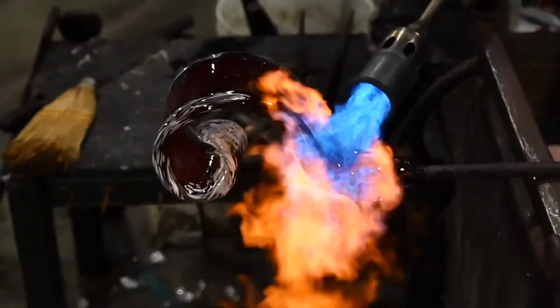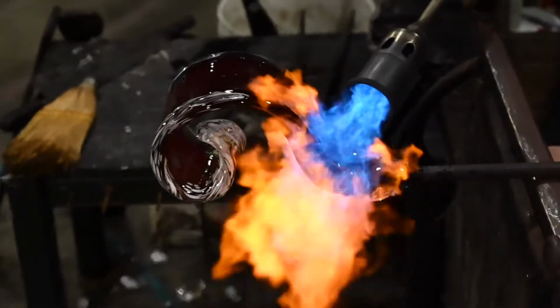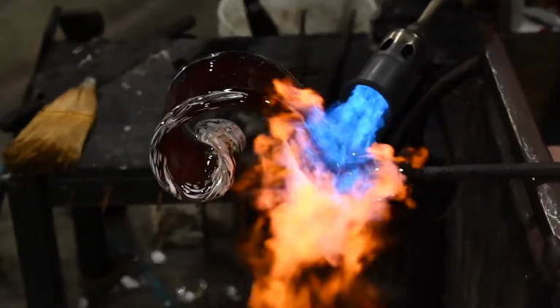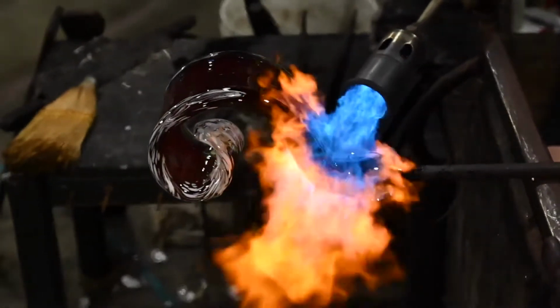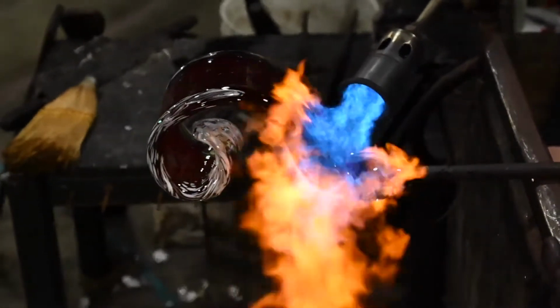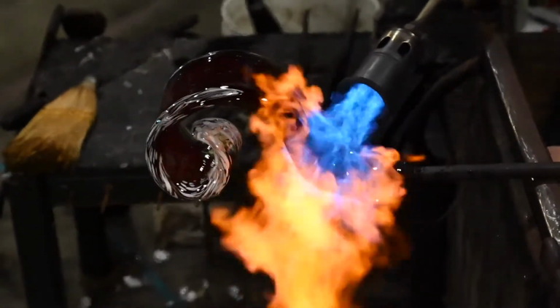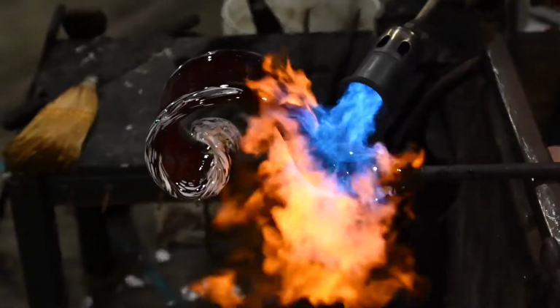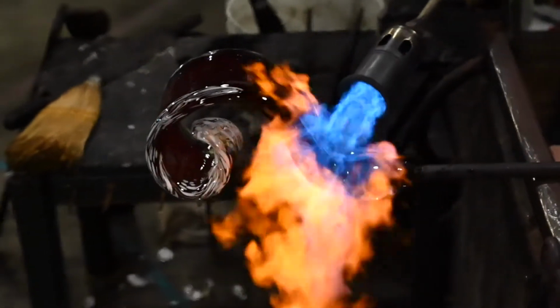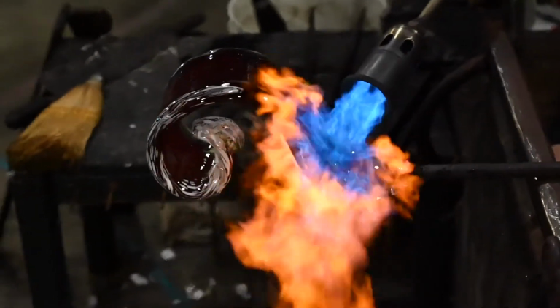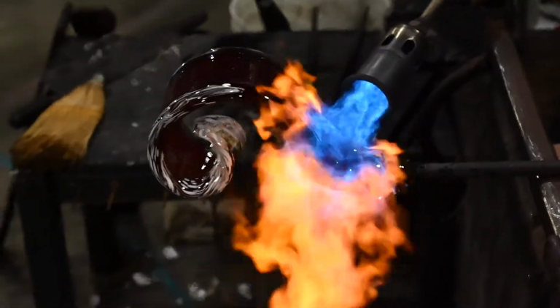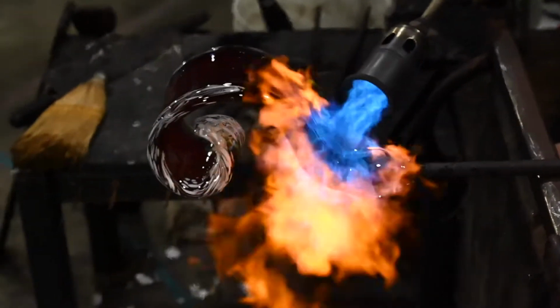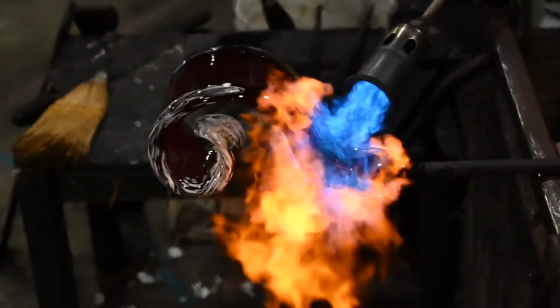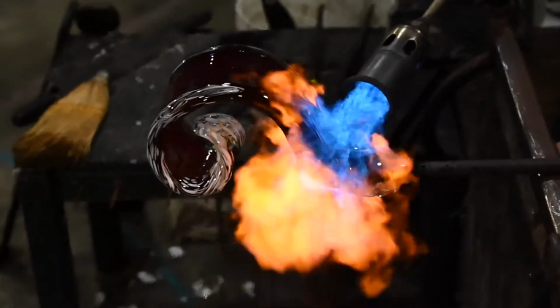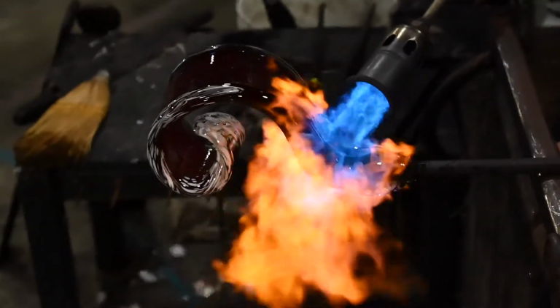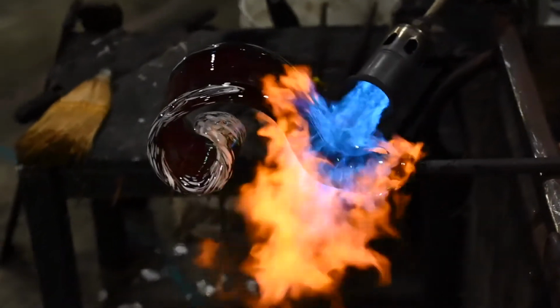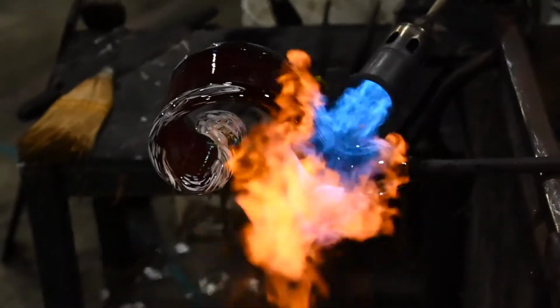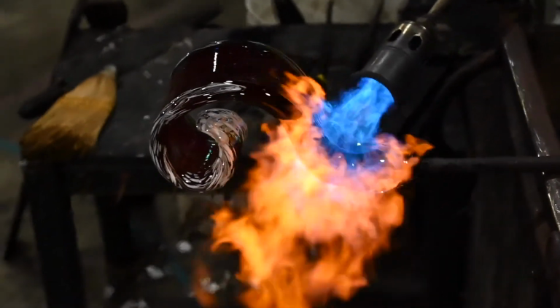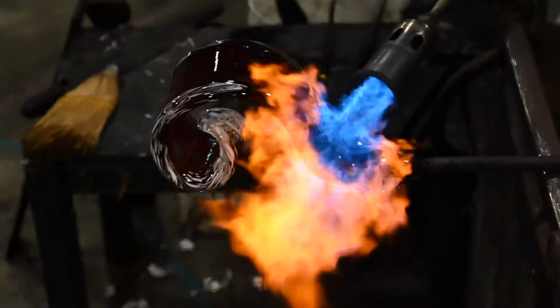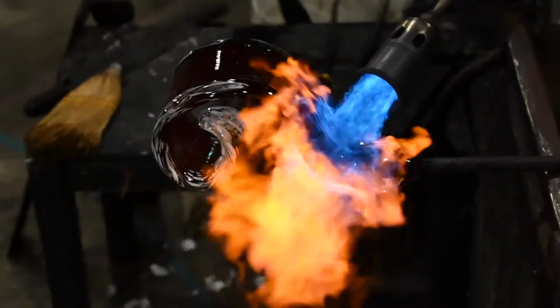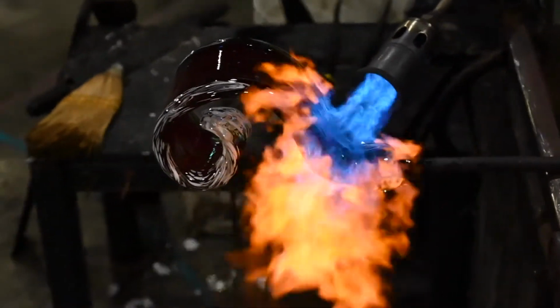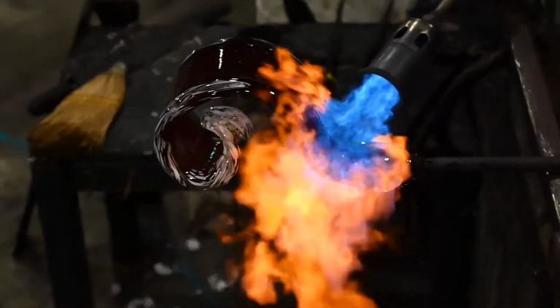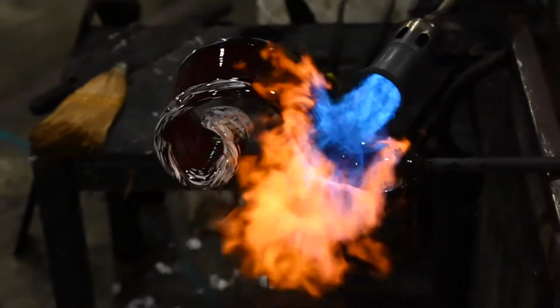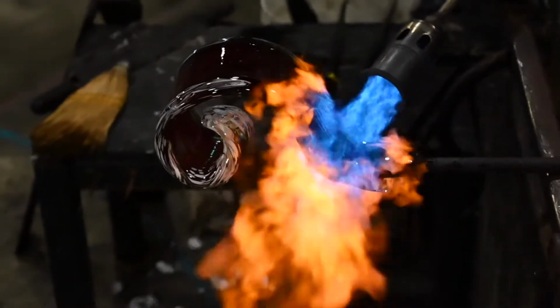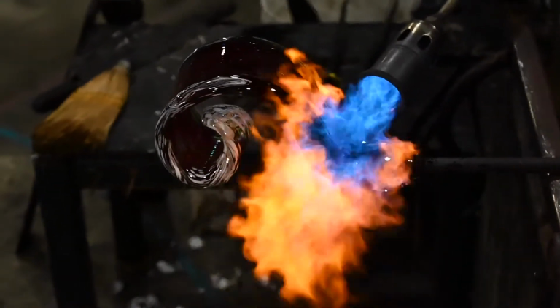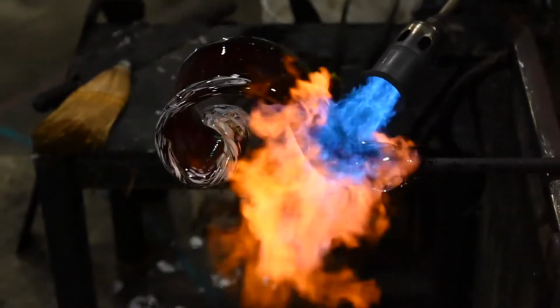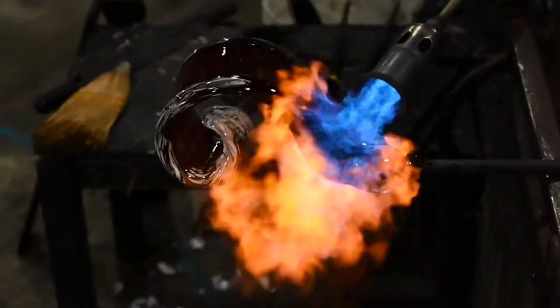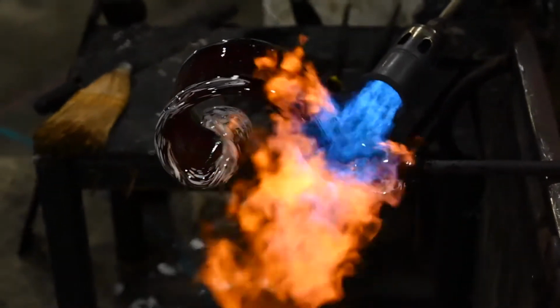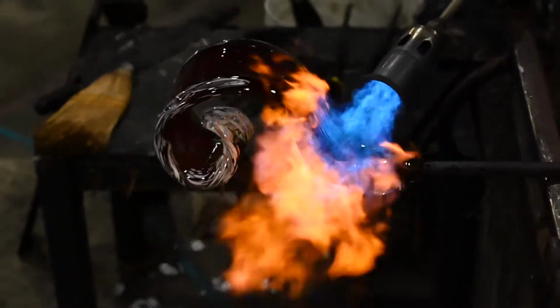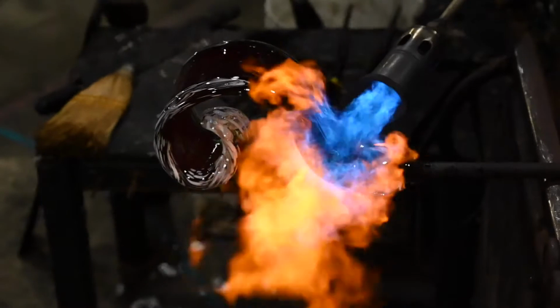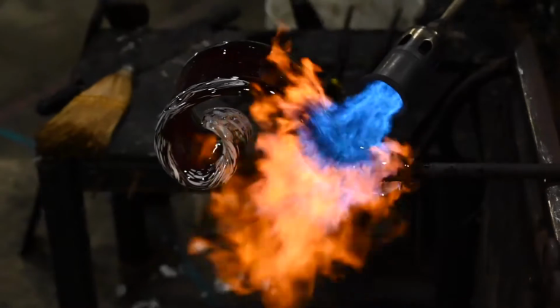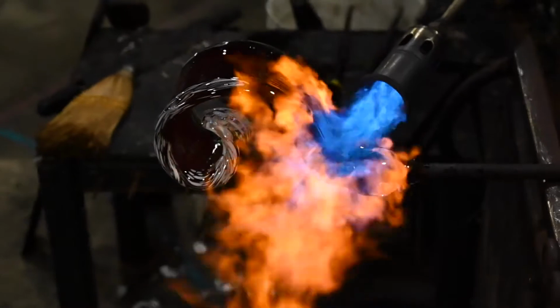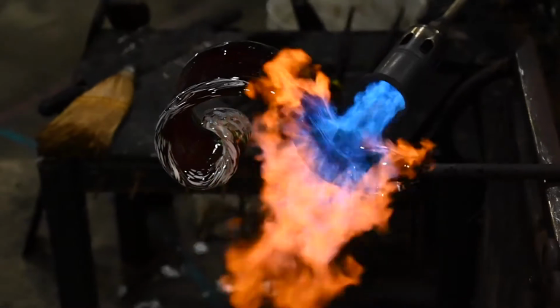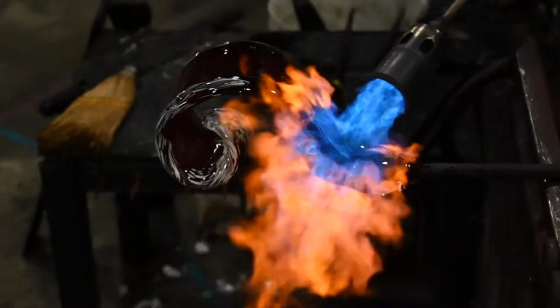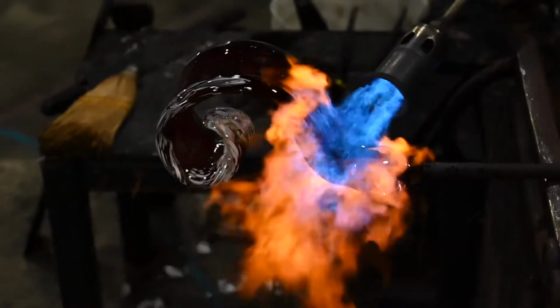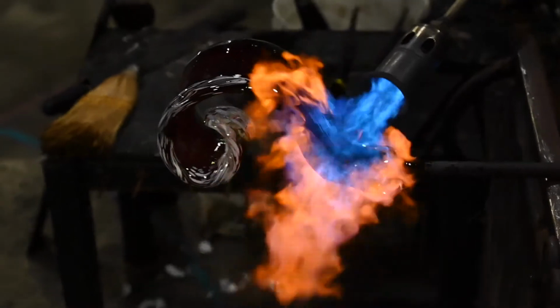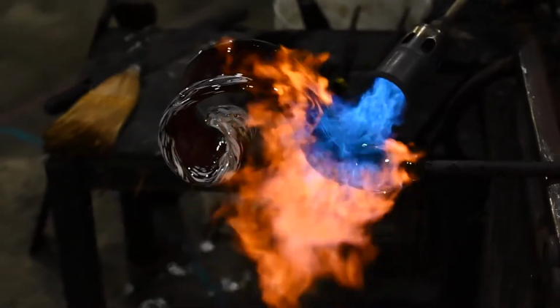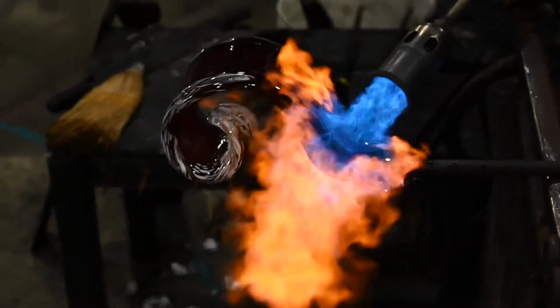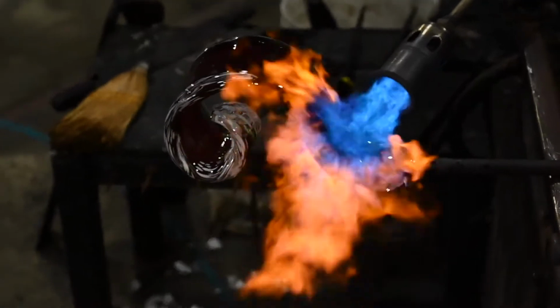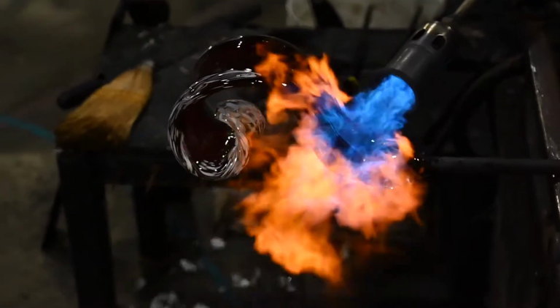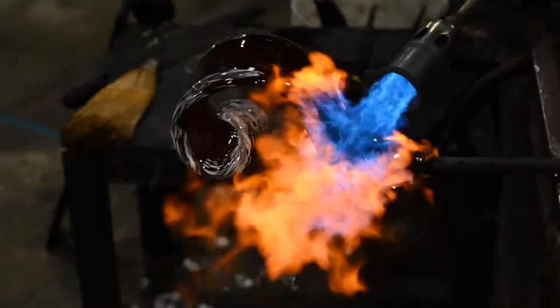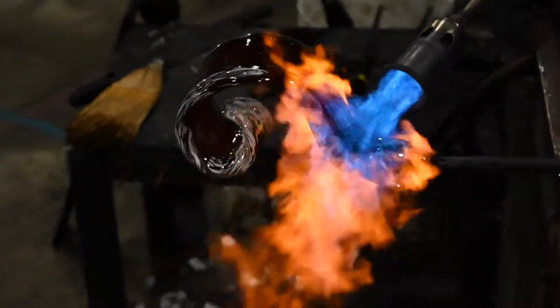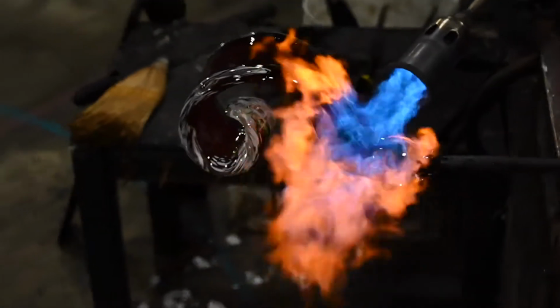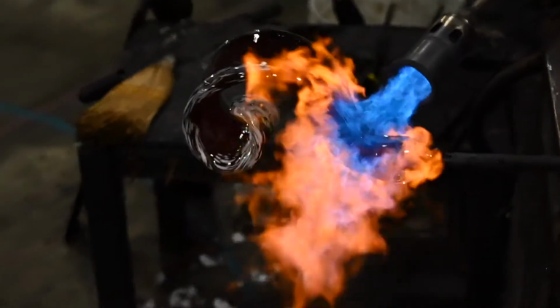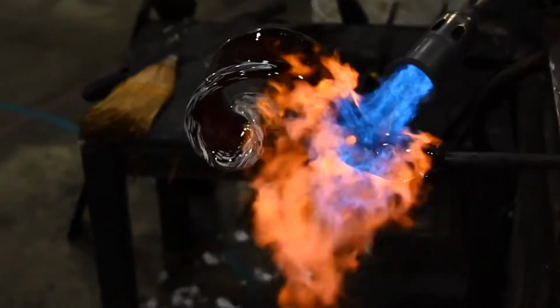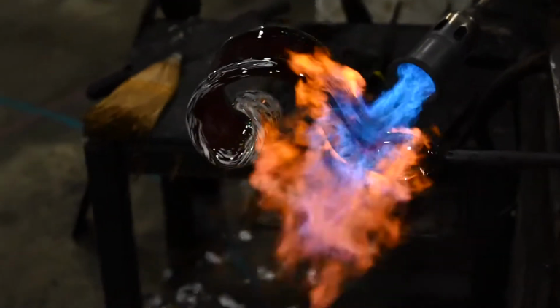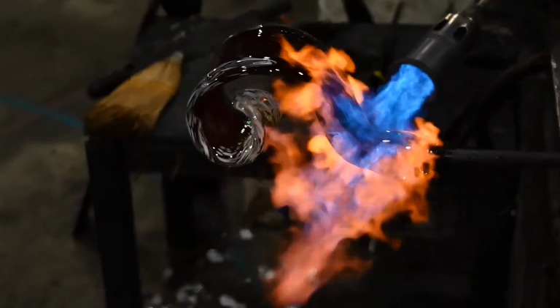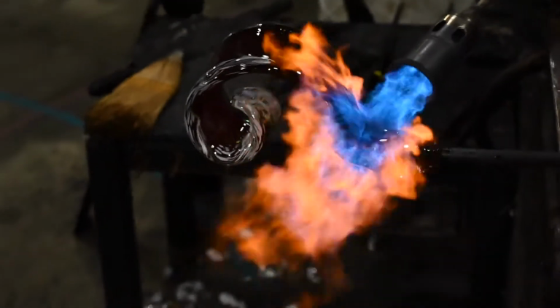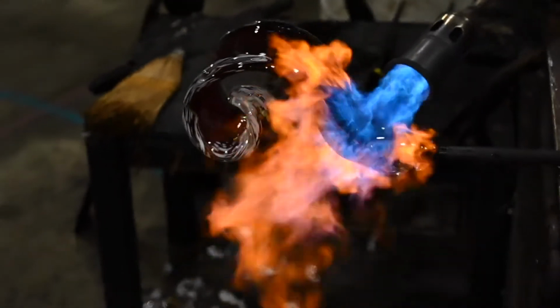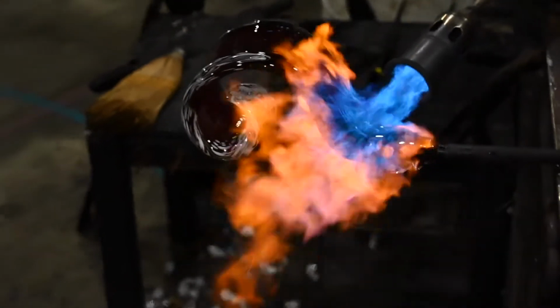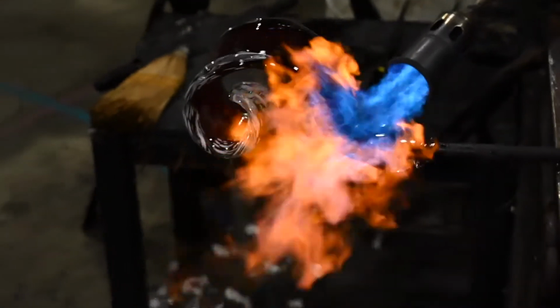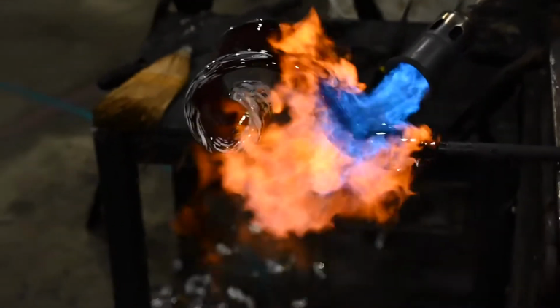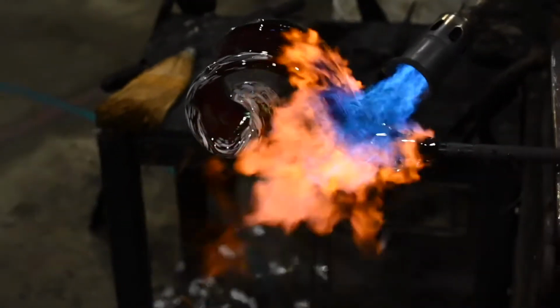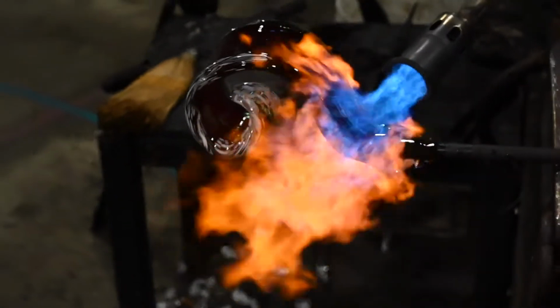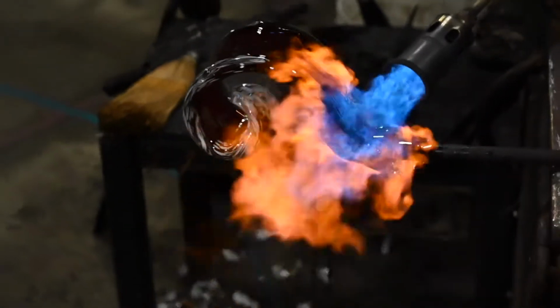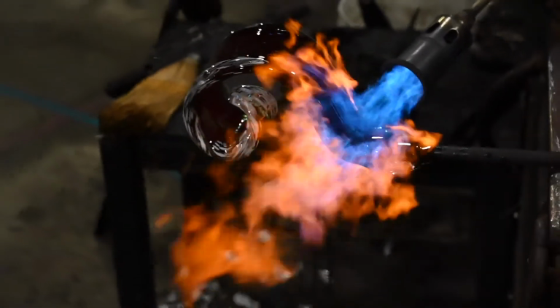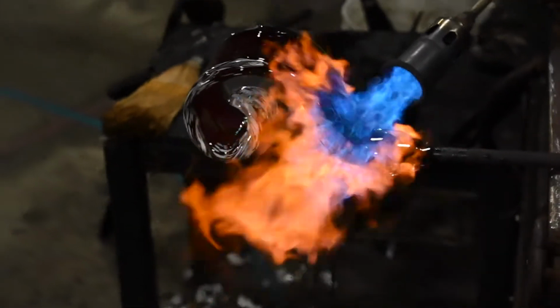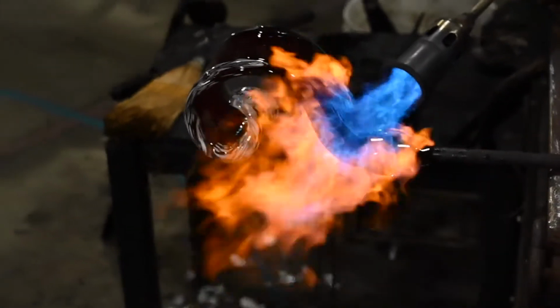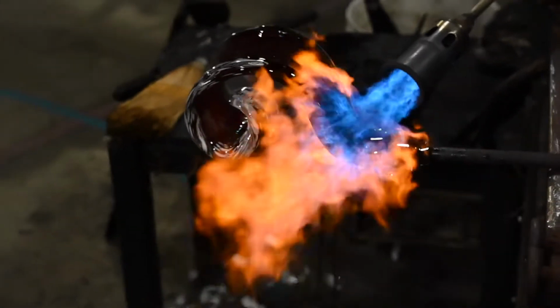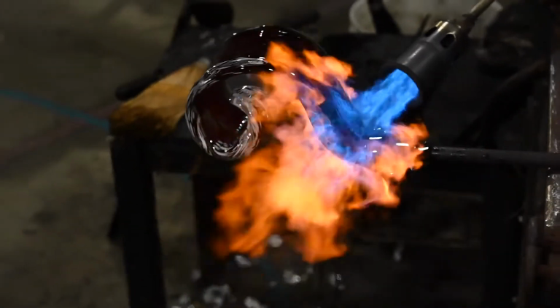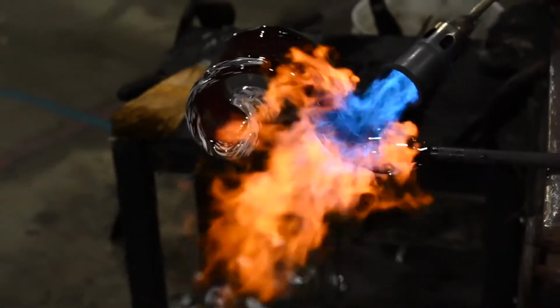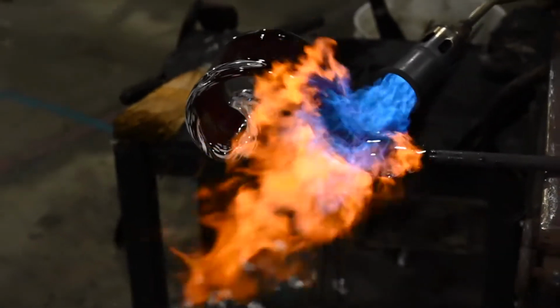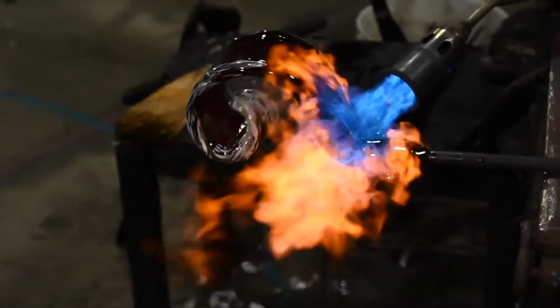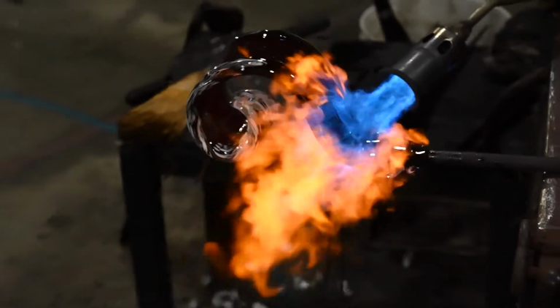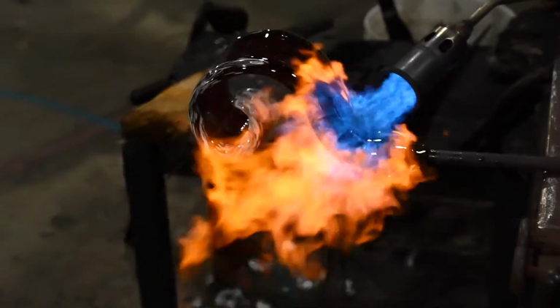When we're fire polishing the piece, or torching or anything like that, we just want to make sure that we get rid of any sharp edges.